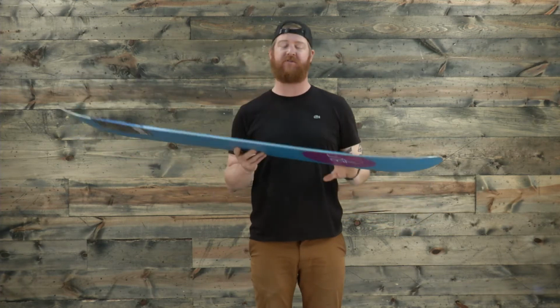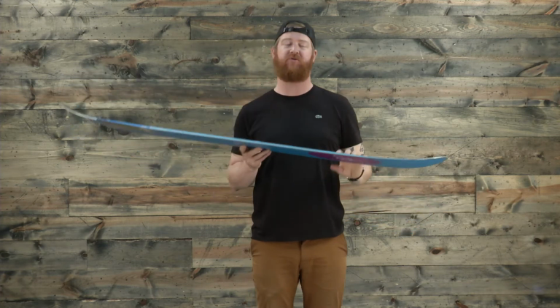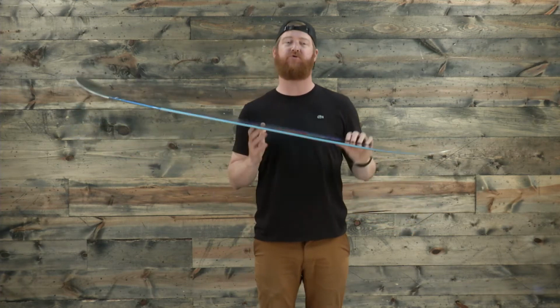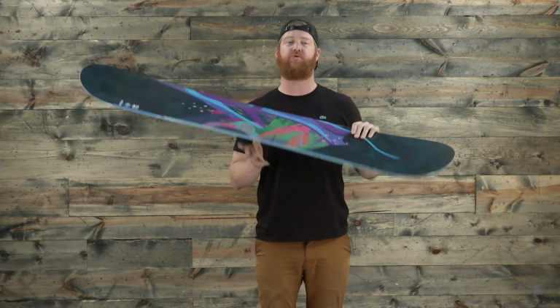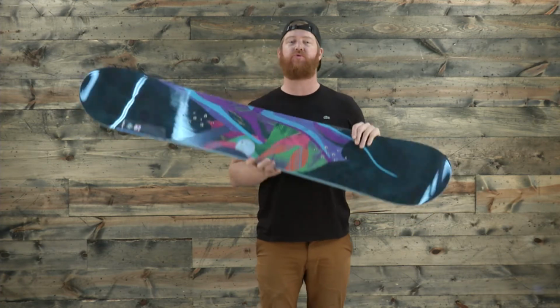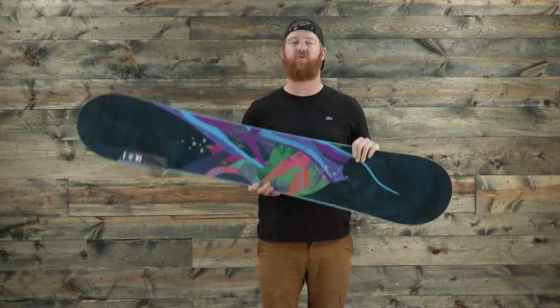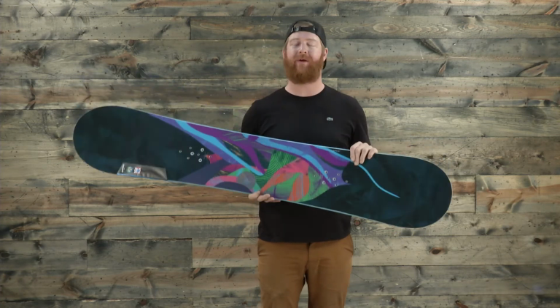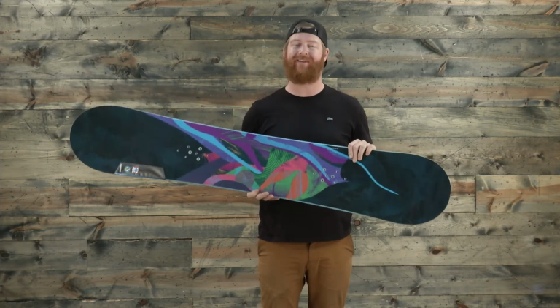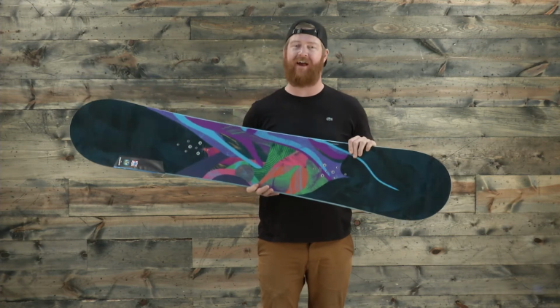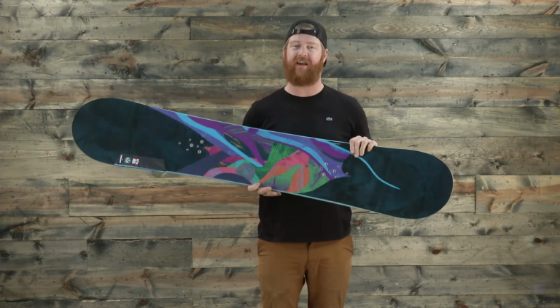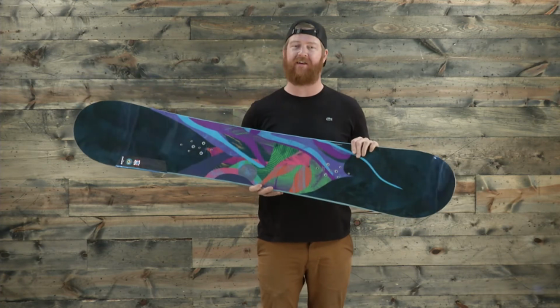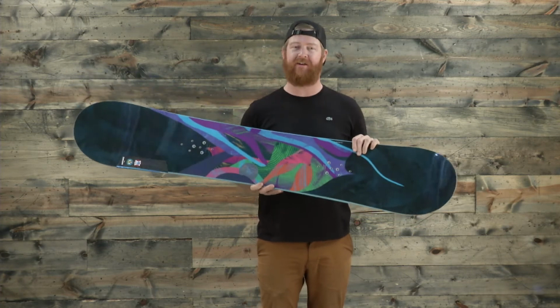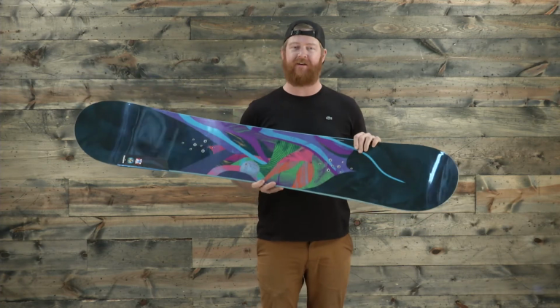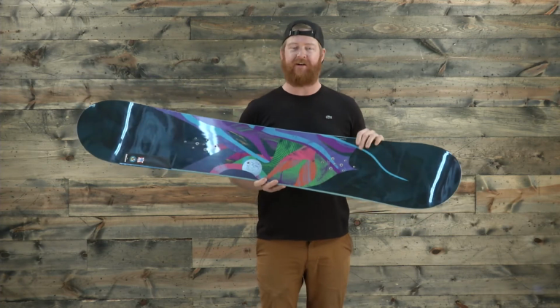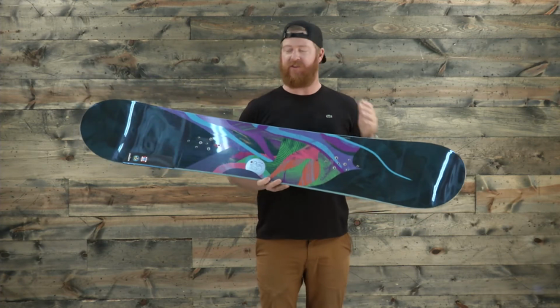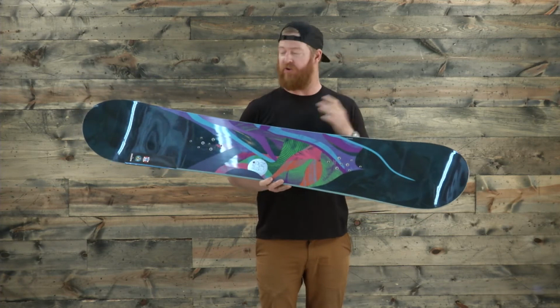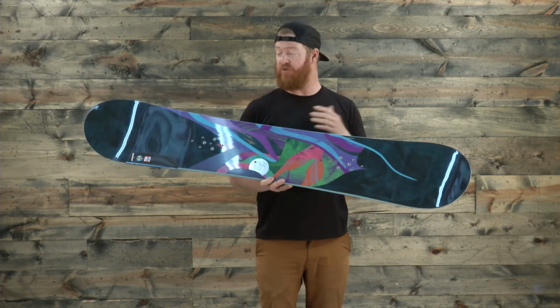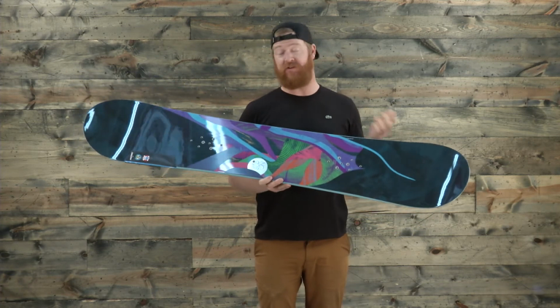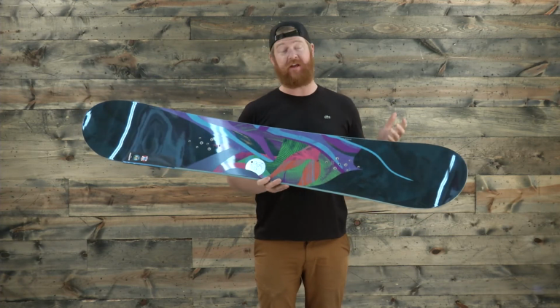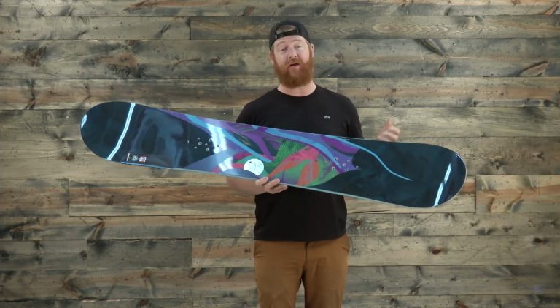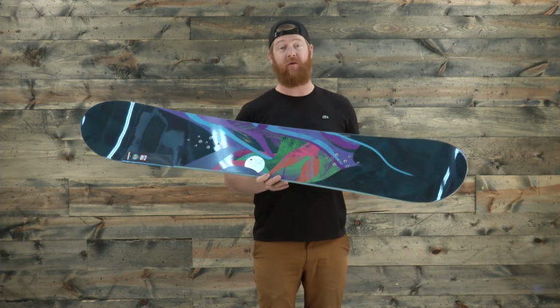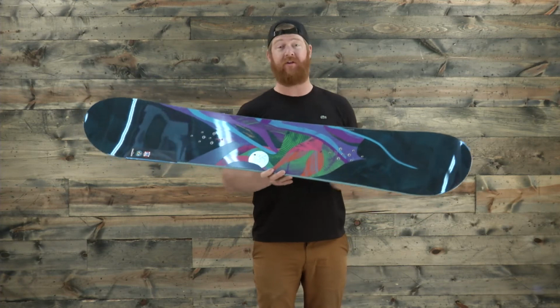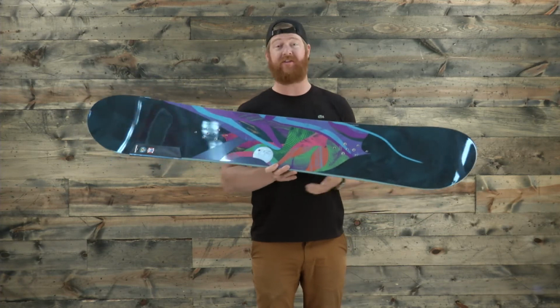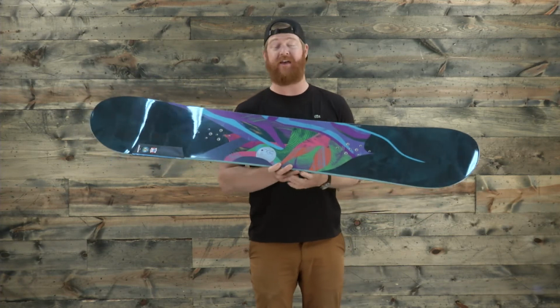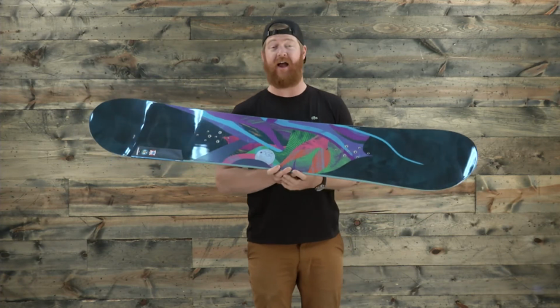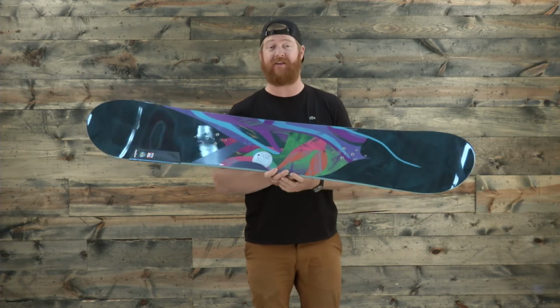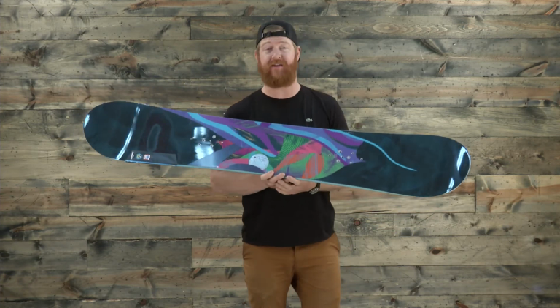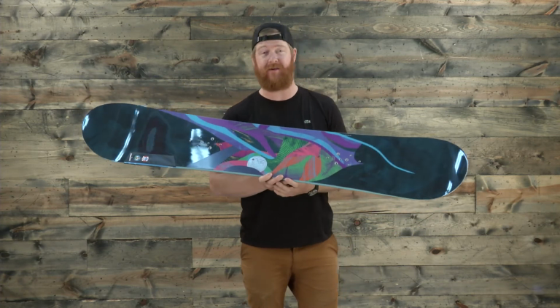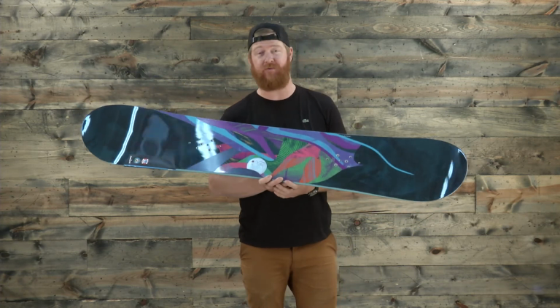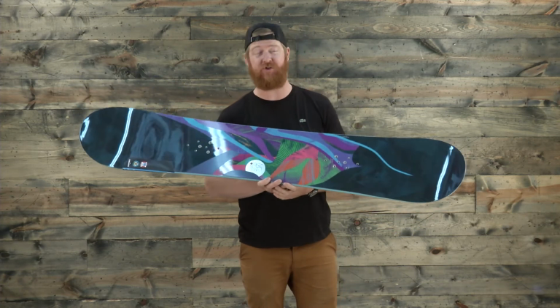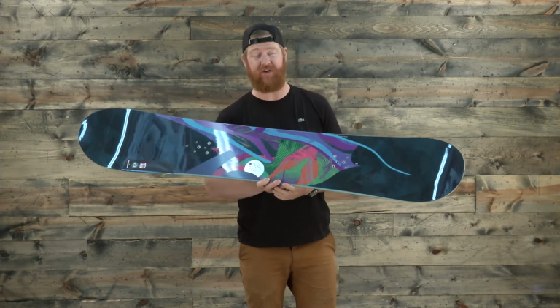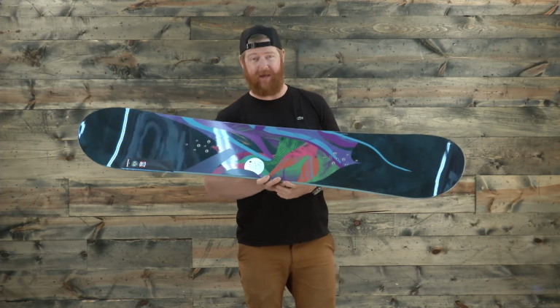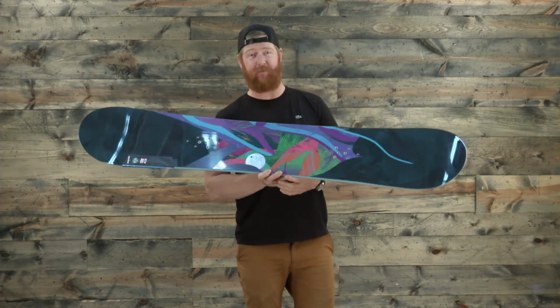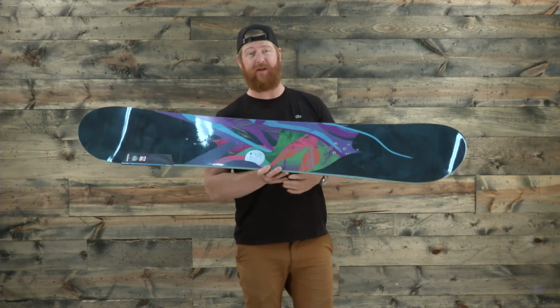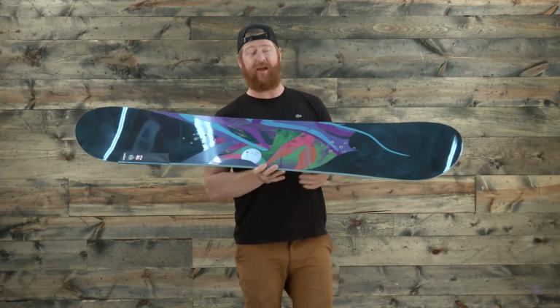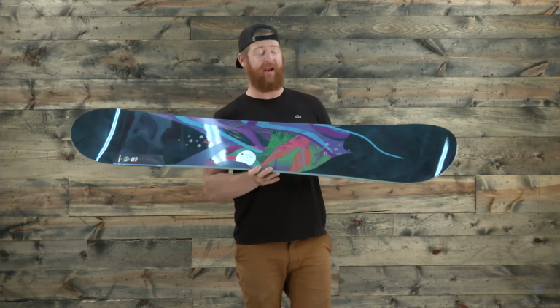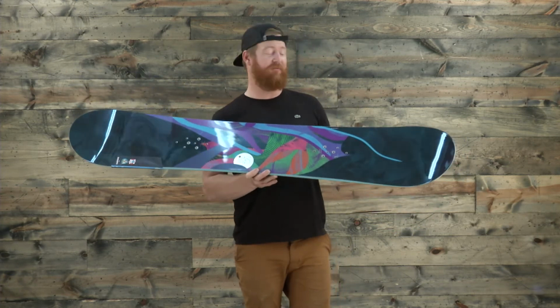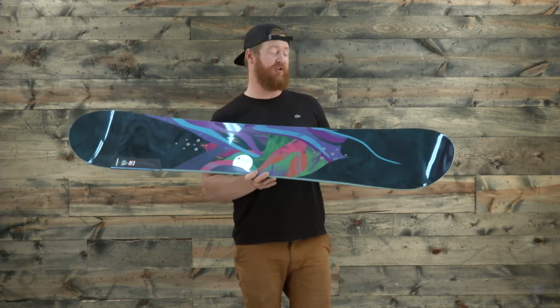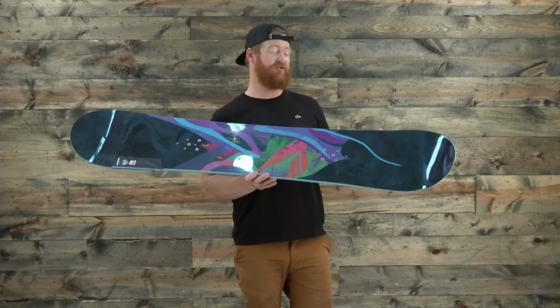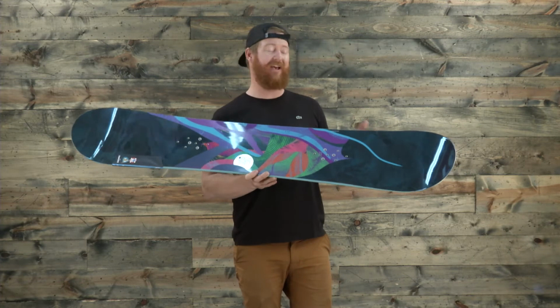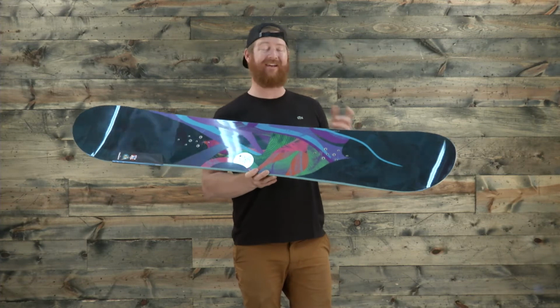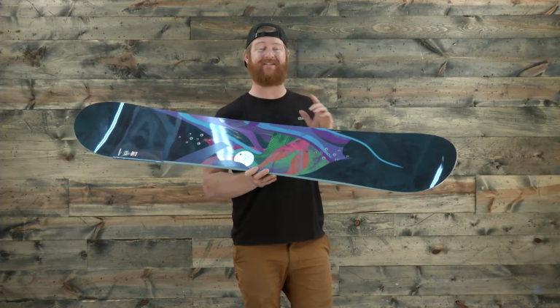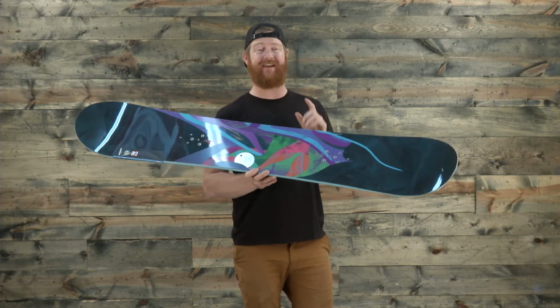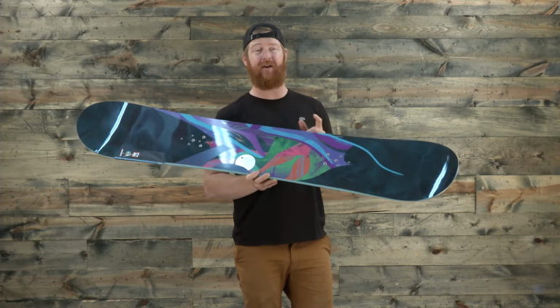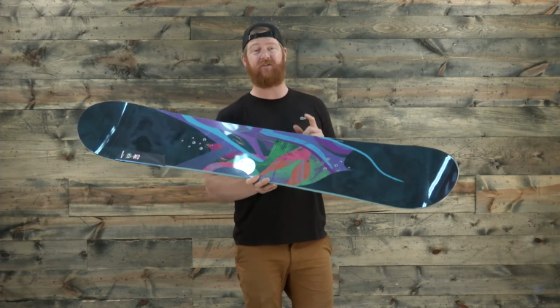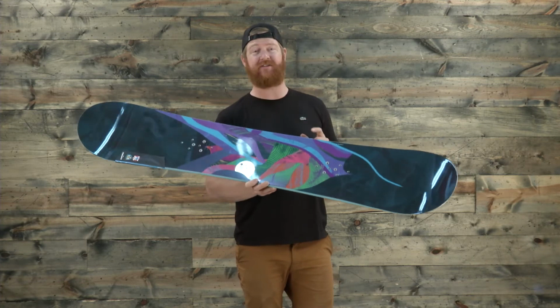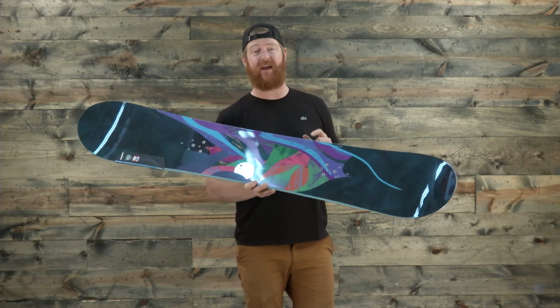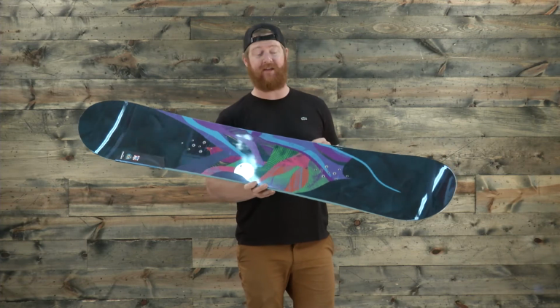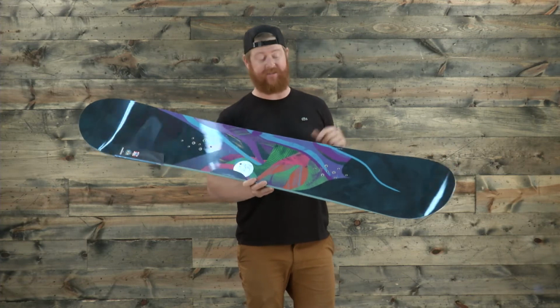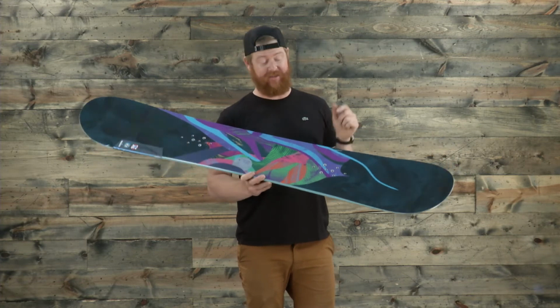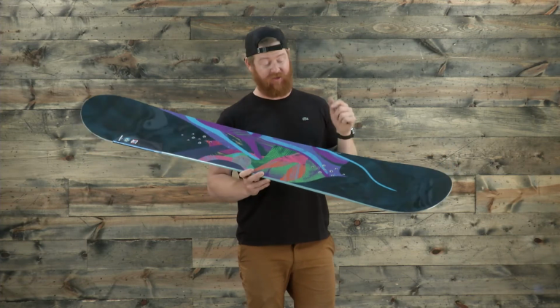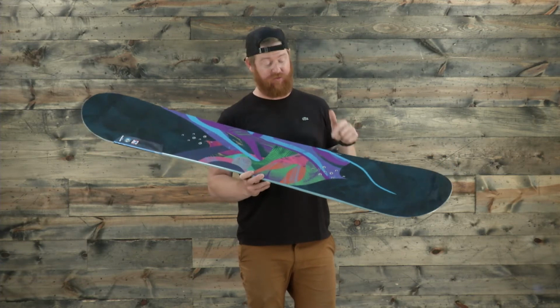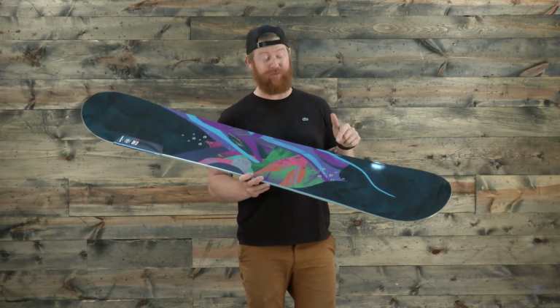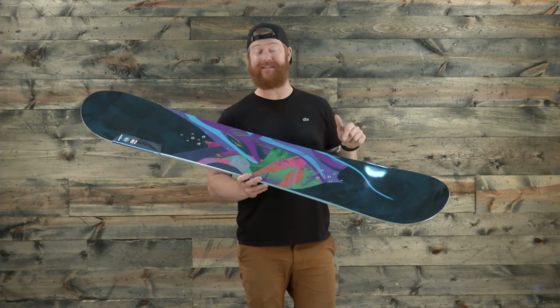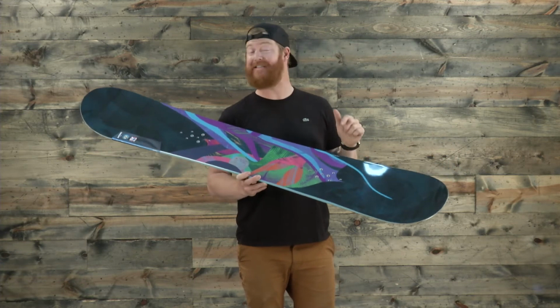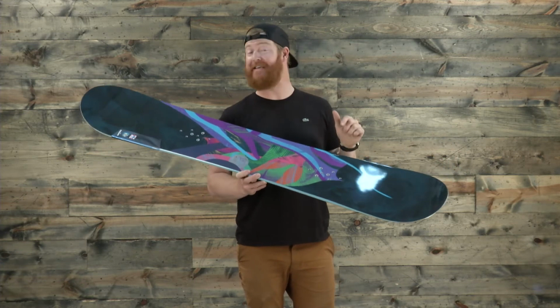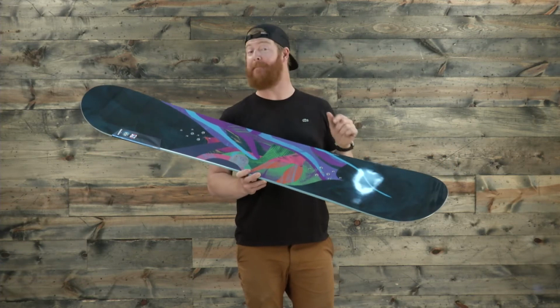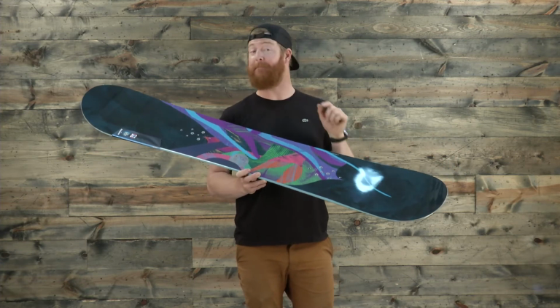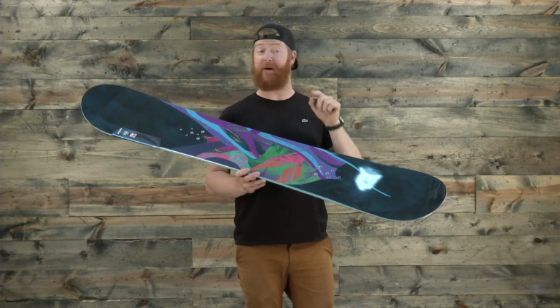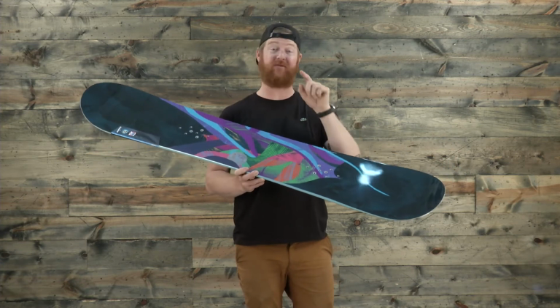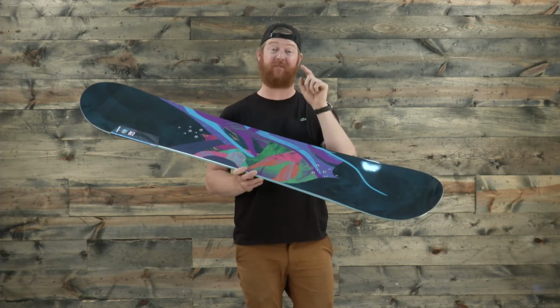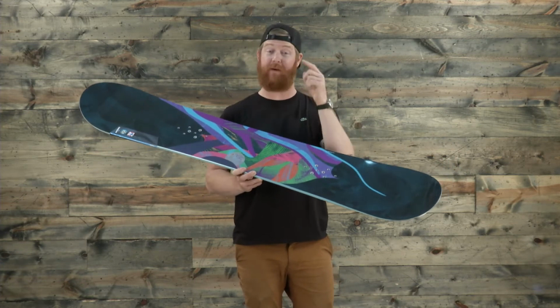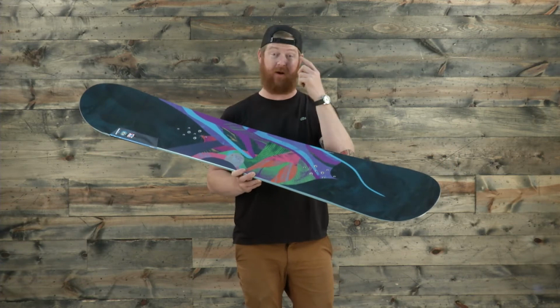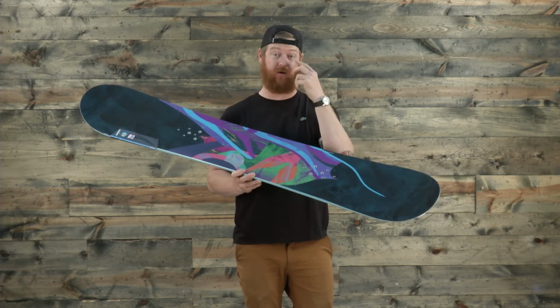It's a true twin deck. The nose and tail are the exact same shape and it features a centered stance in a 3D mounting pattern.